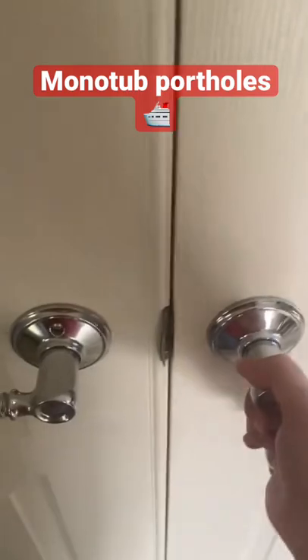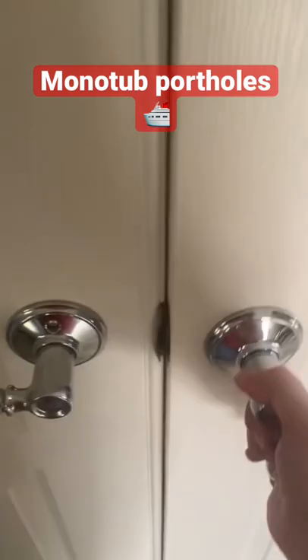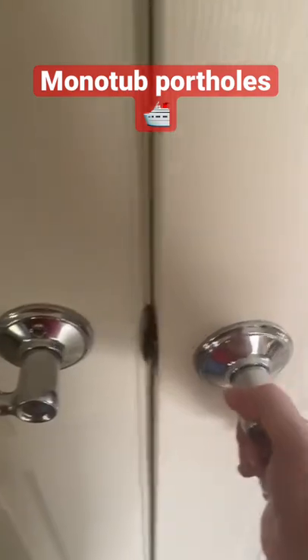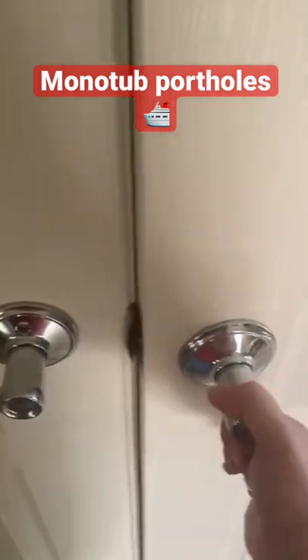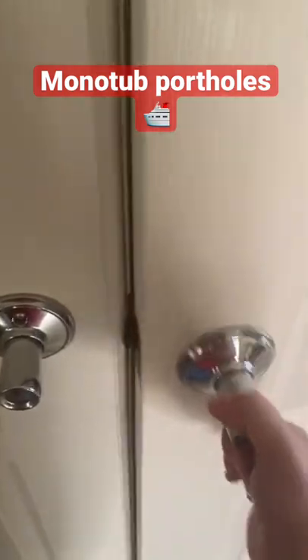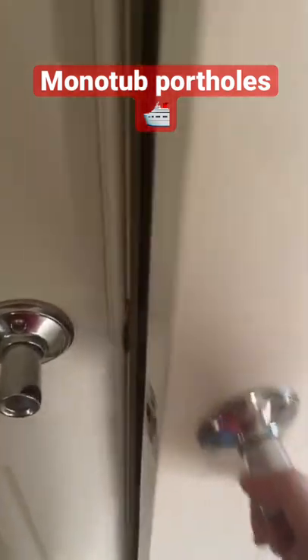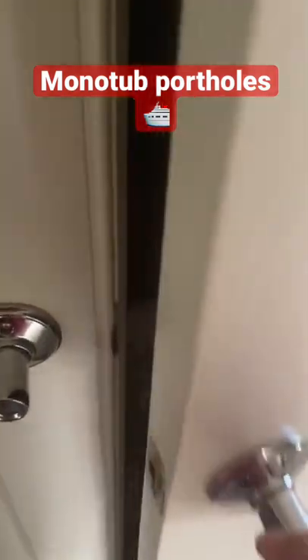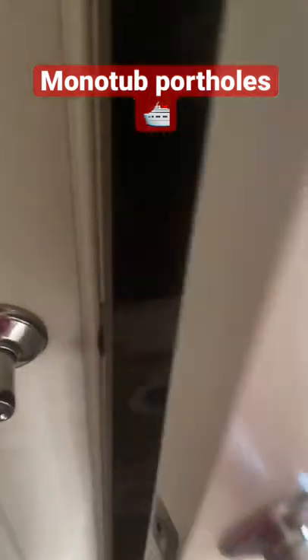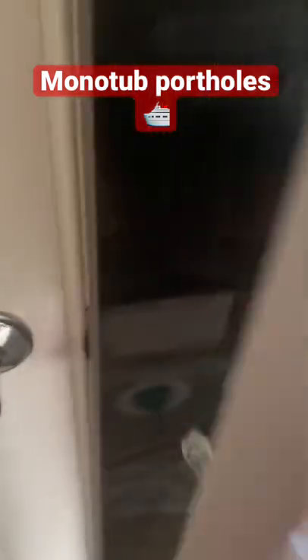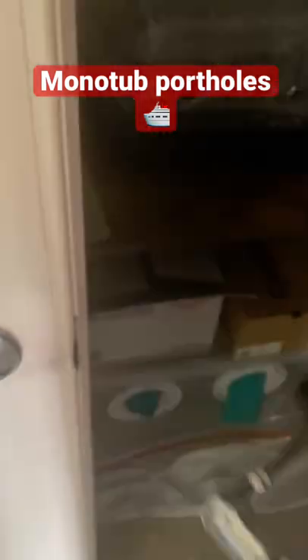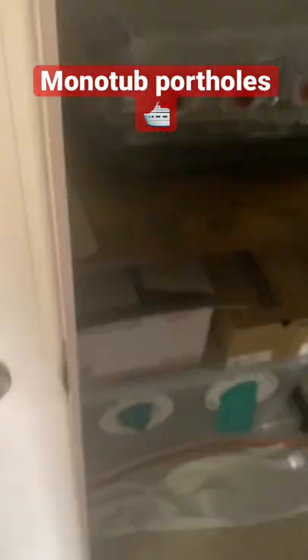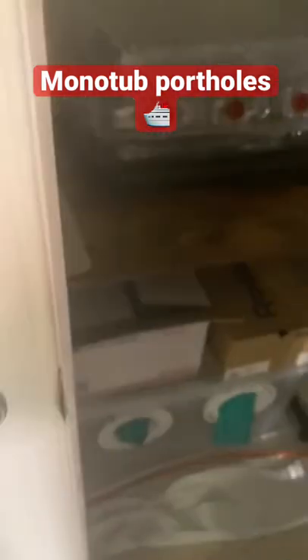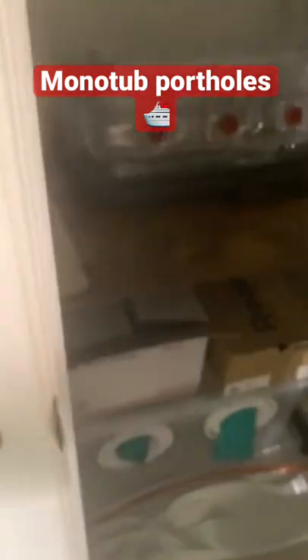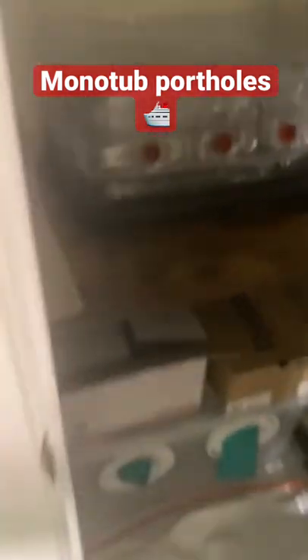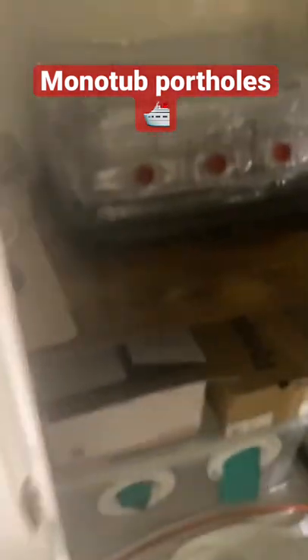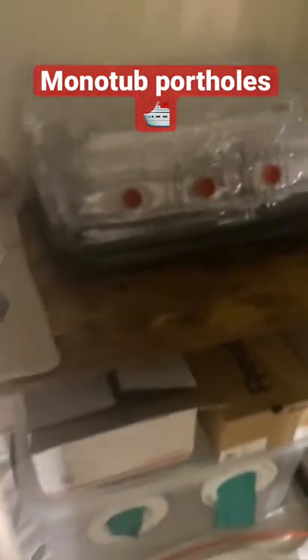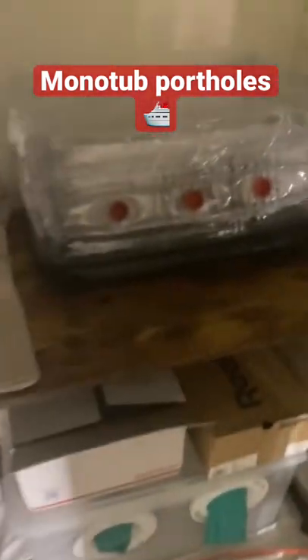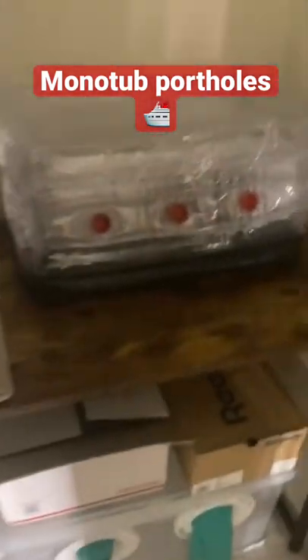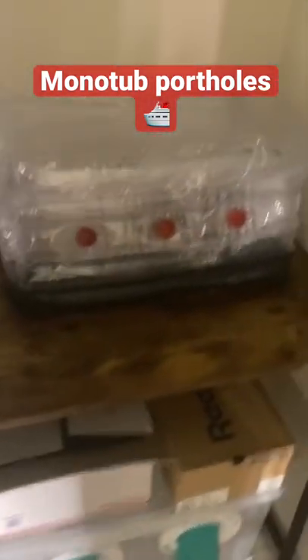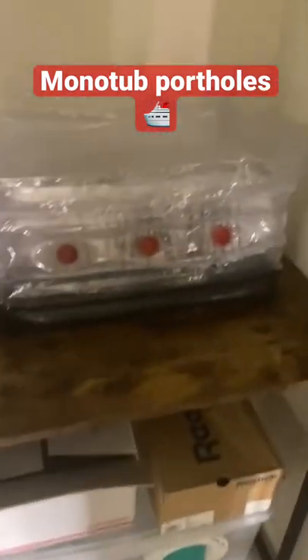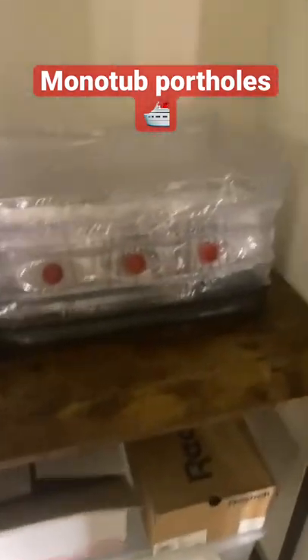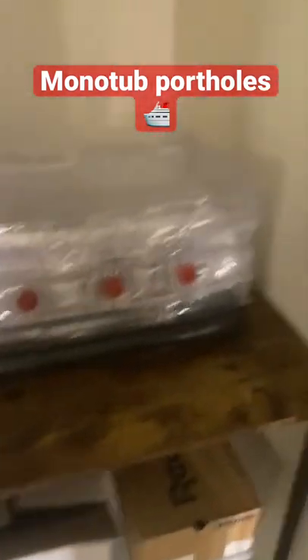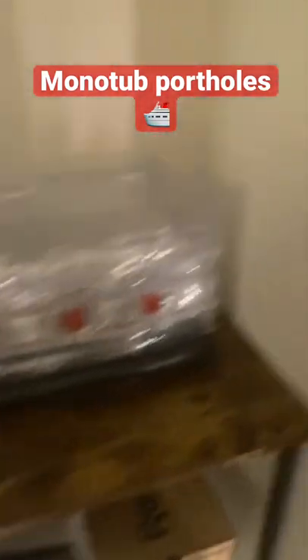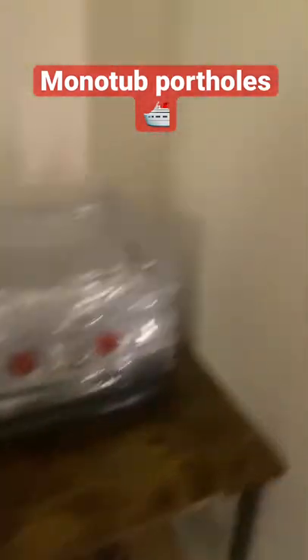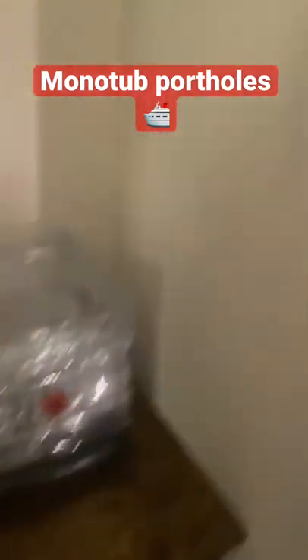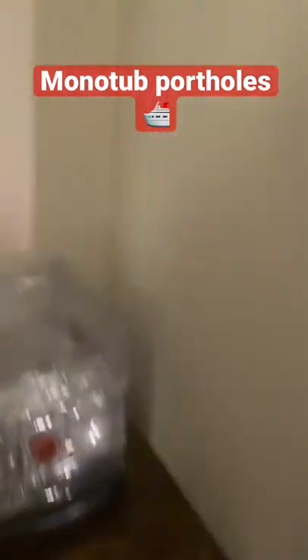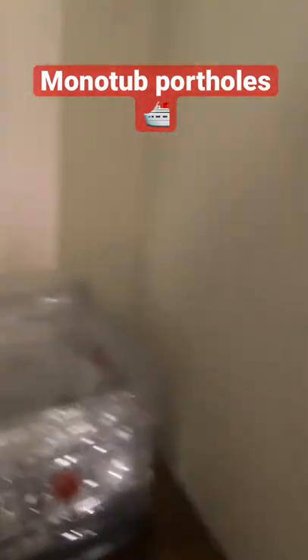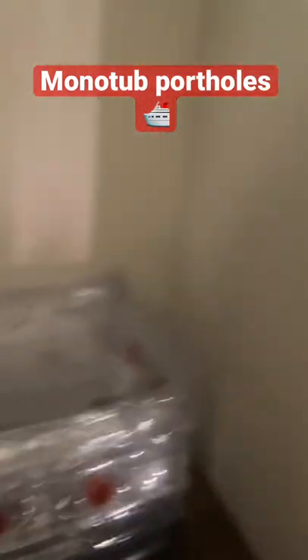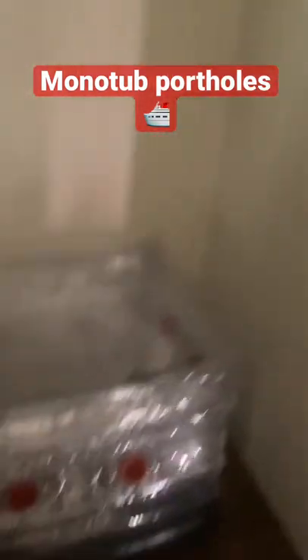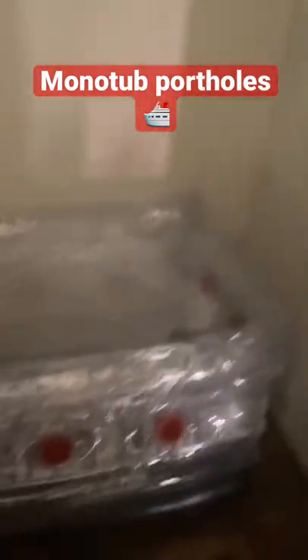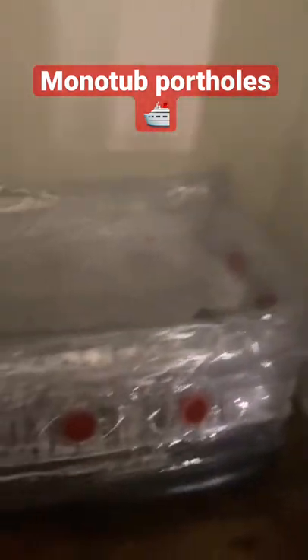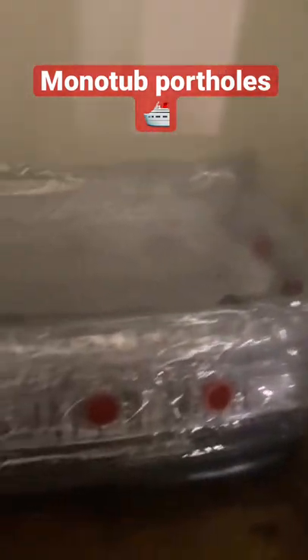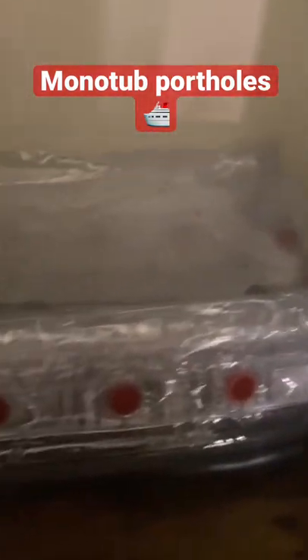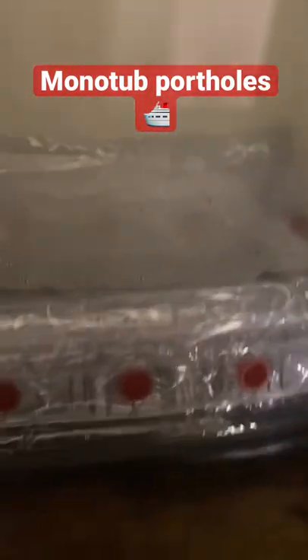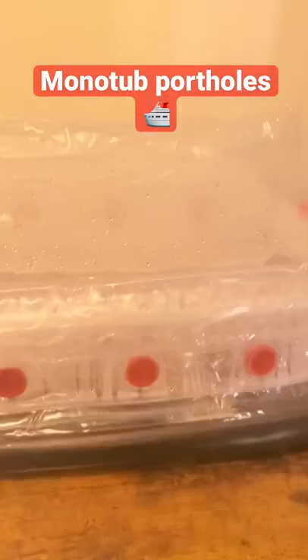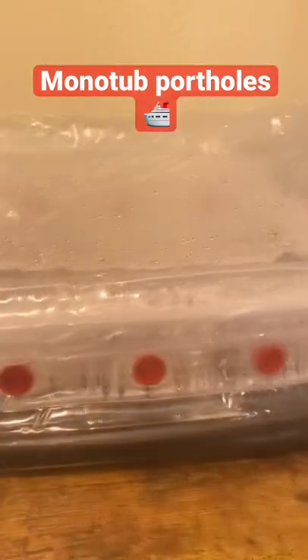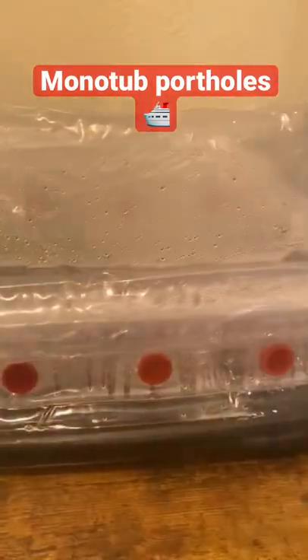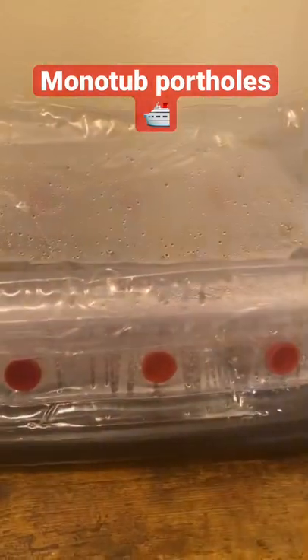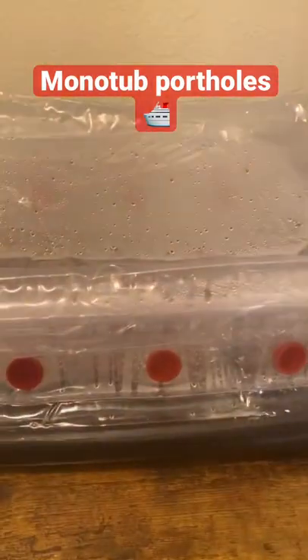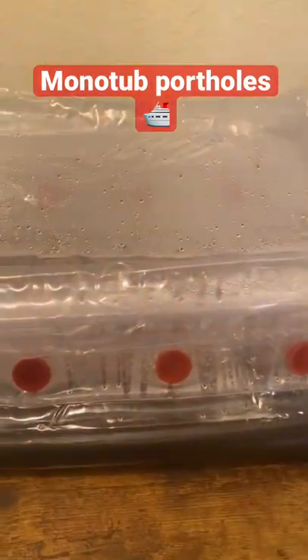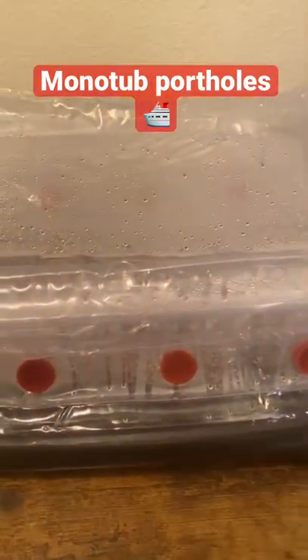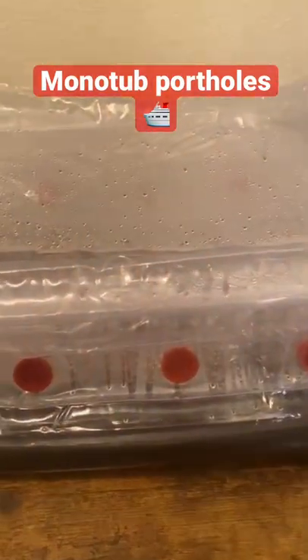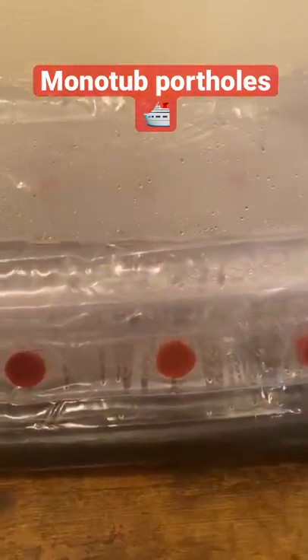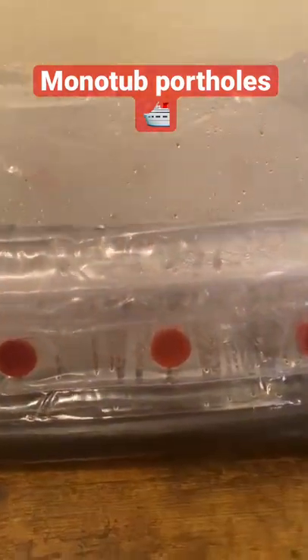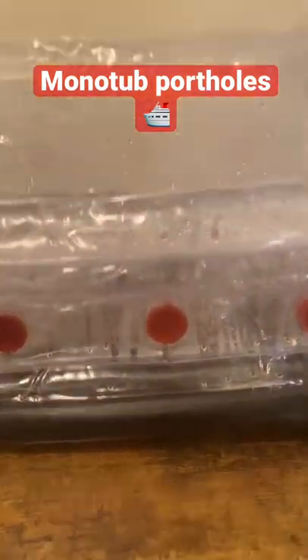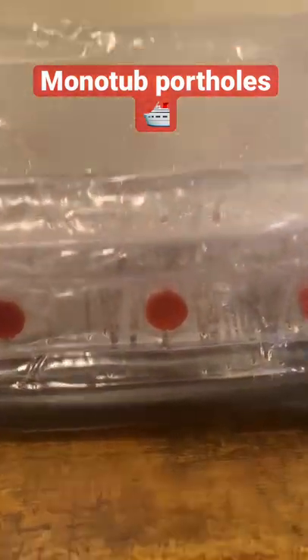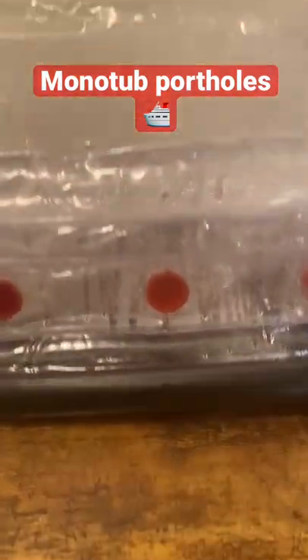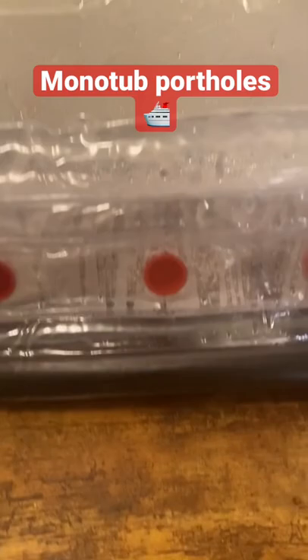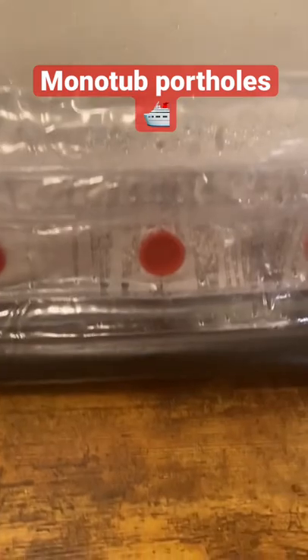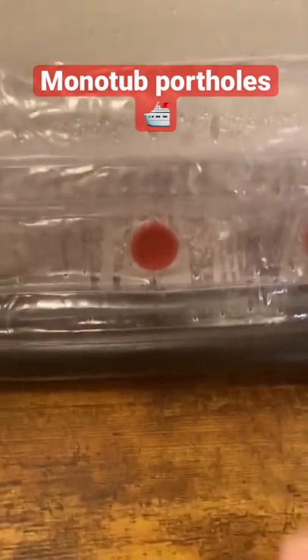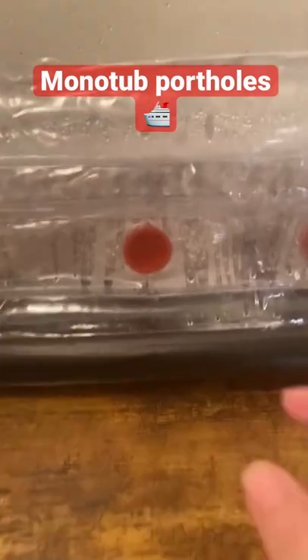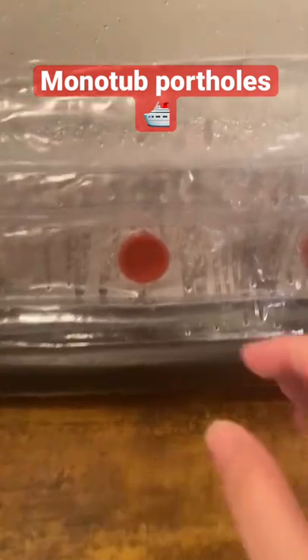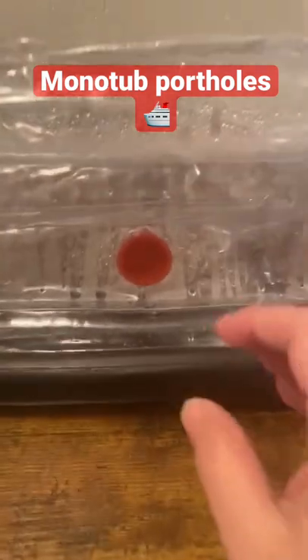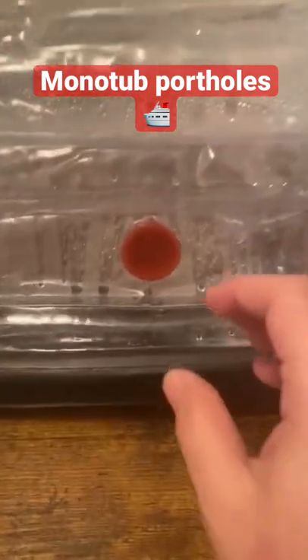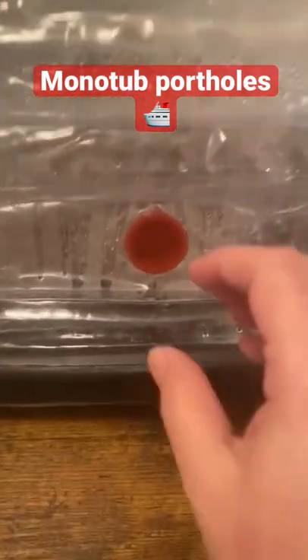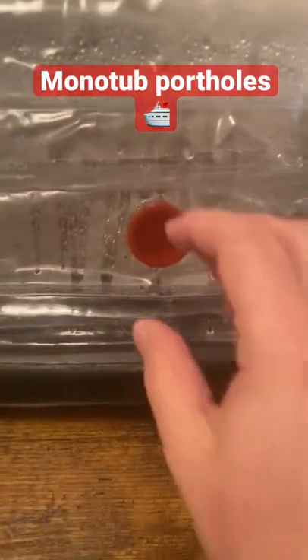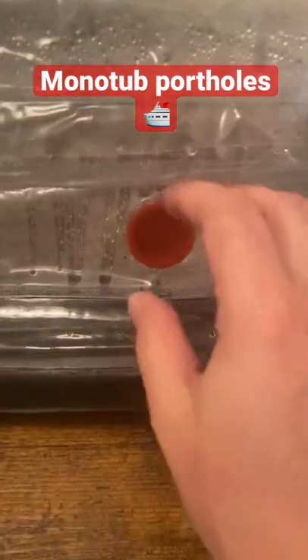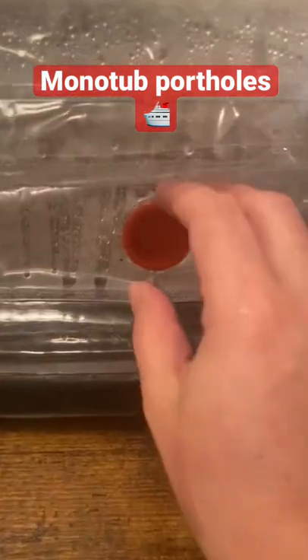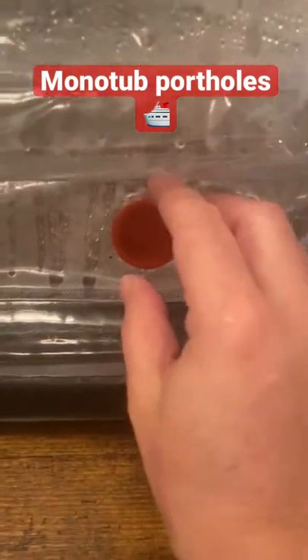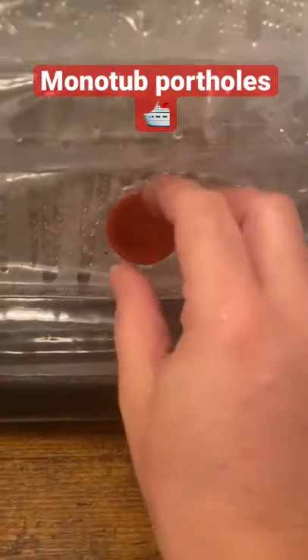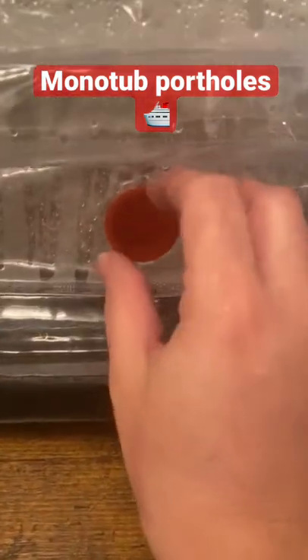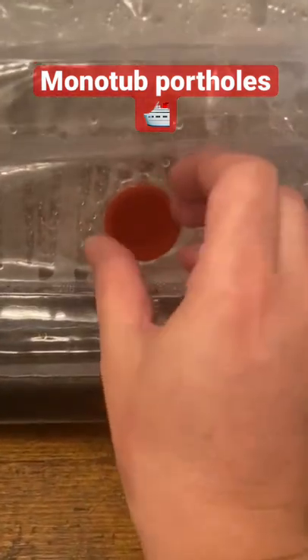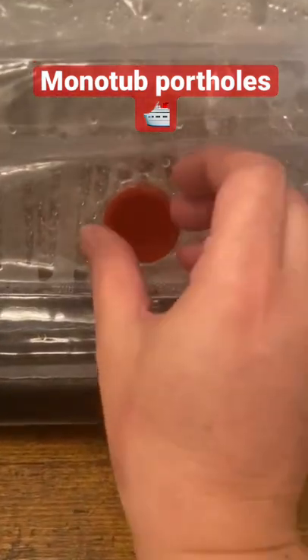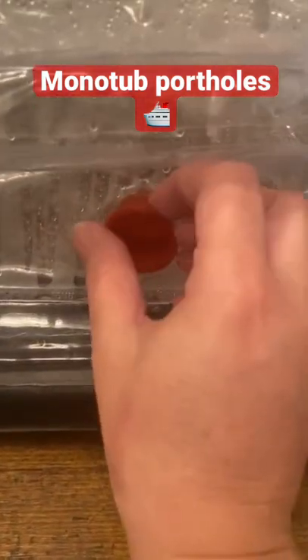Good morning friends and happy Friday. I just wanted to bring you along to check my monotub this morning to see how much colonization is going on.